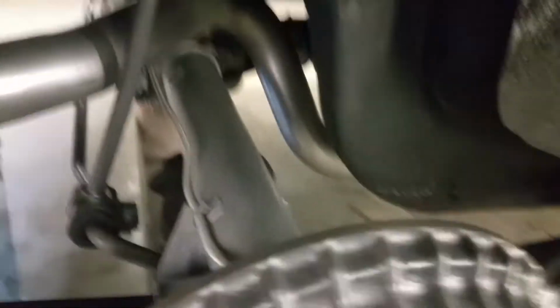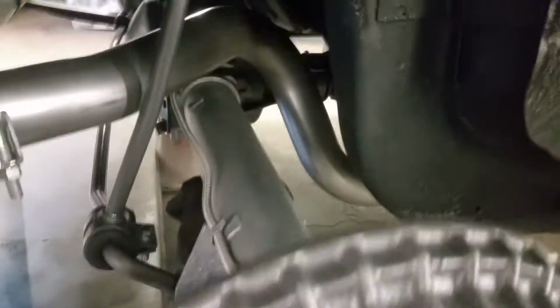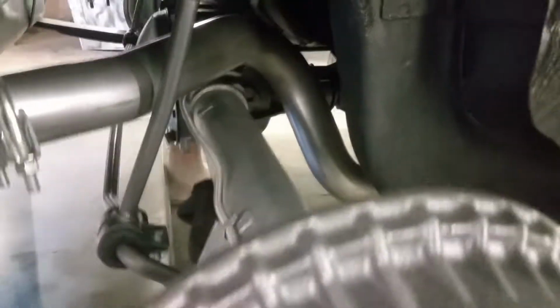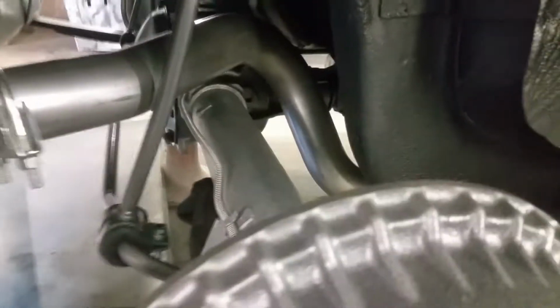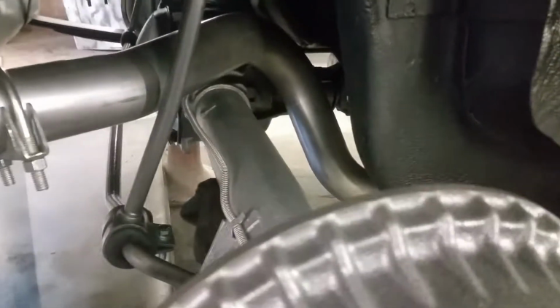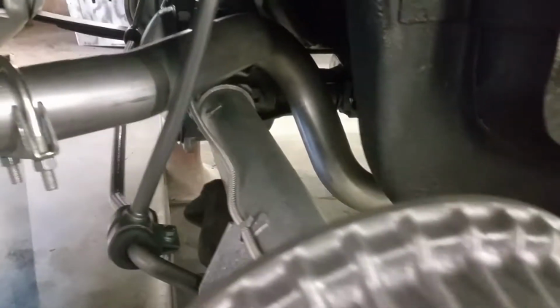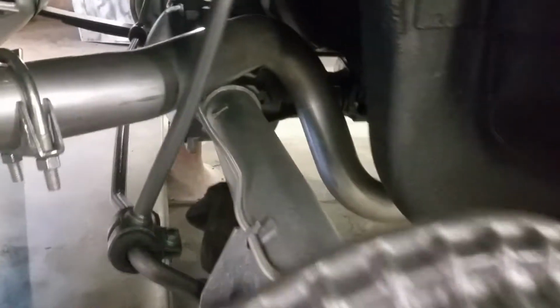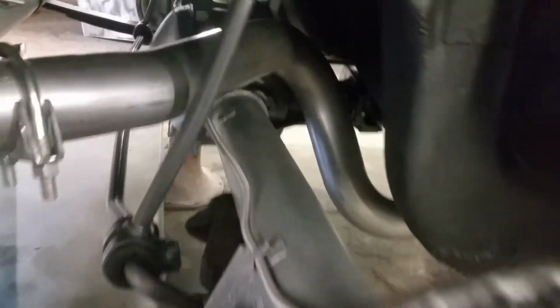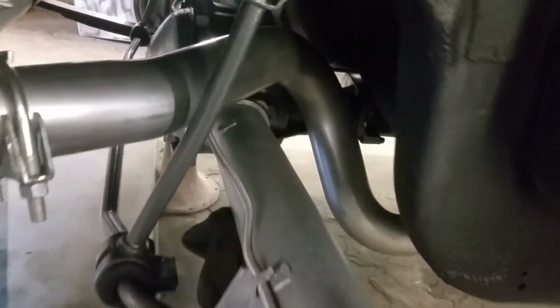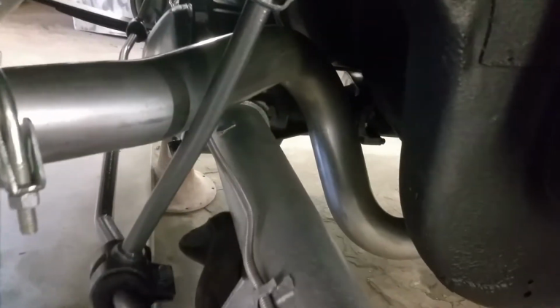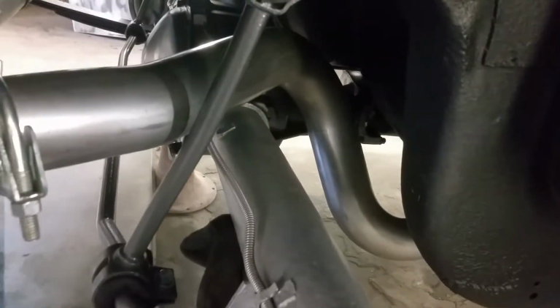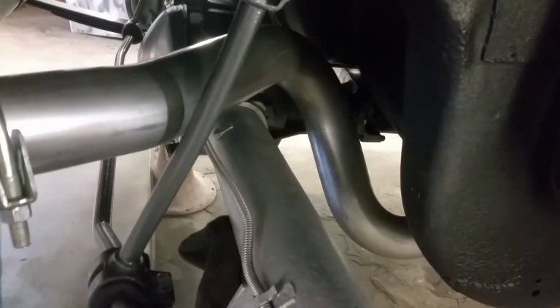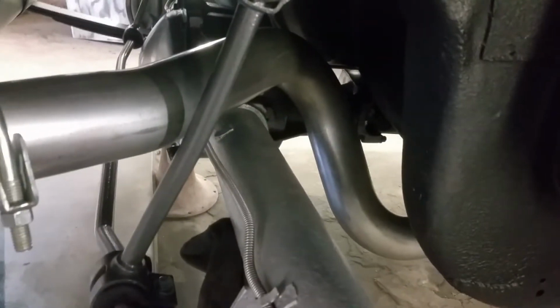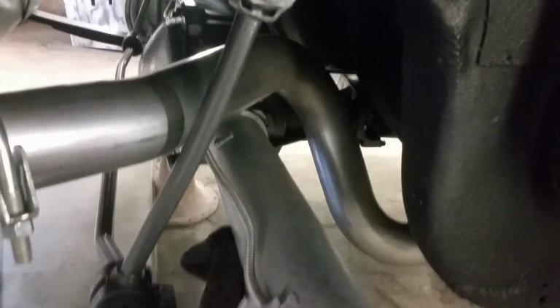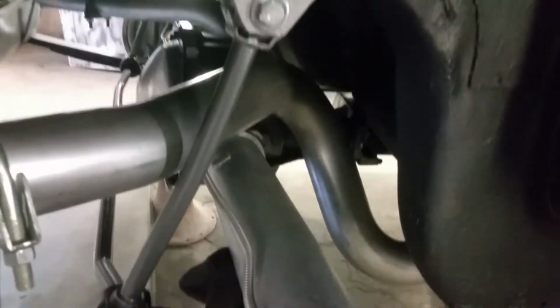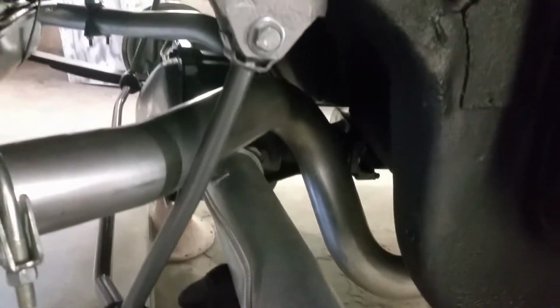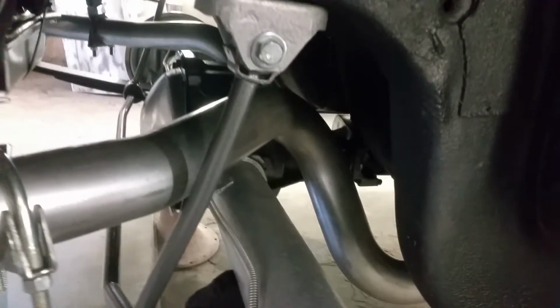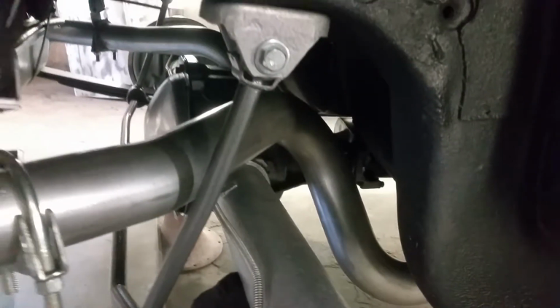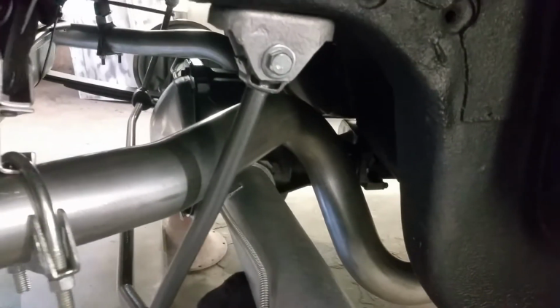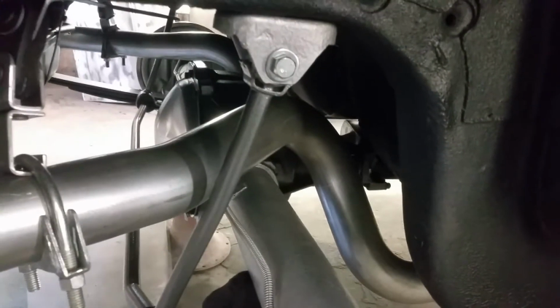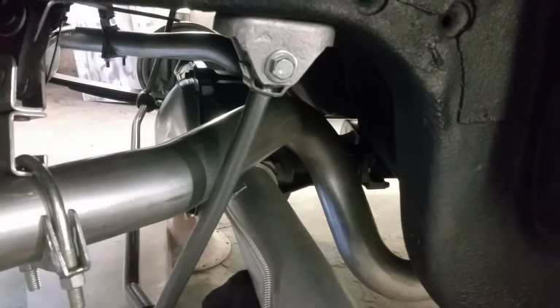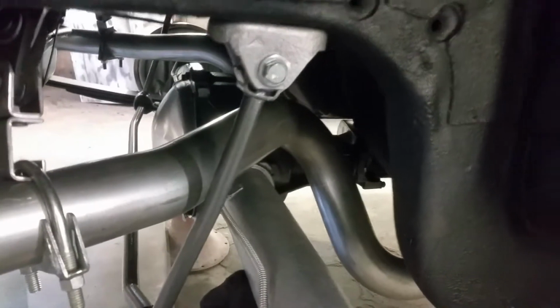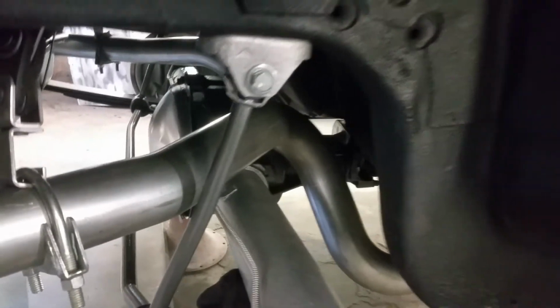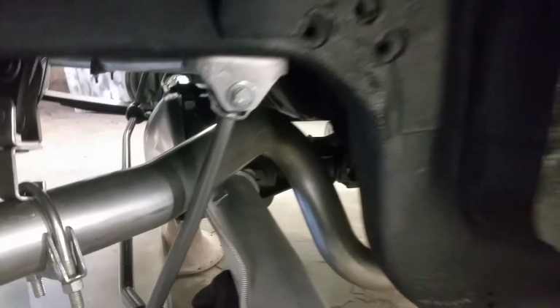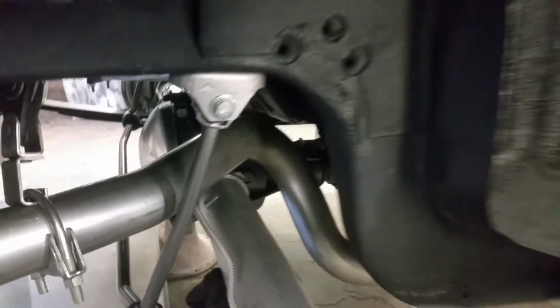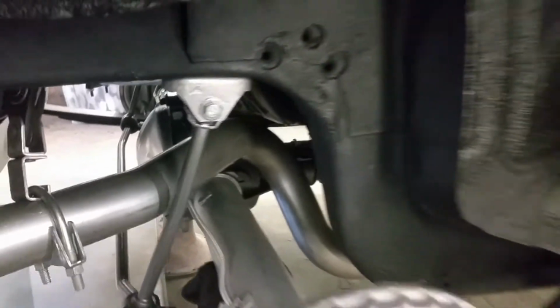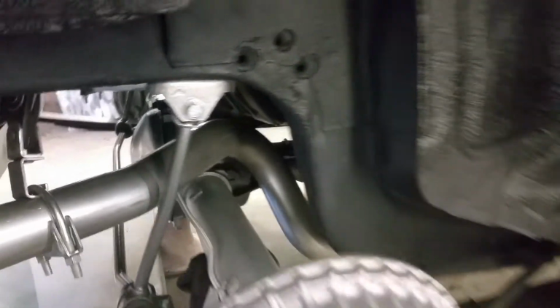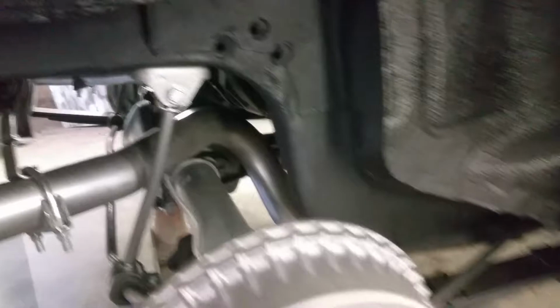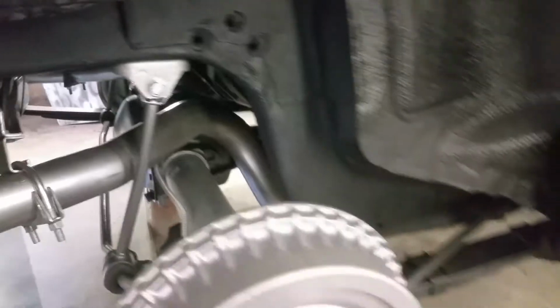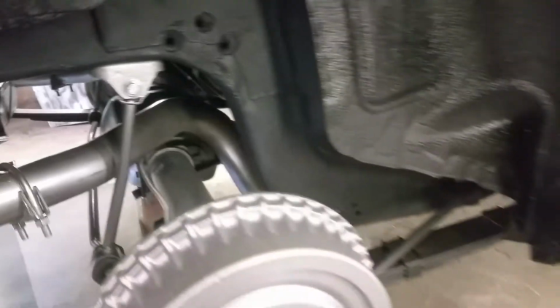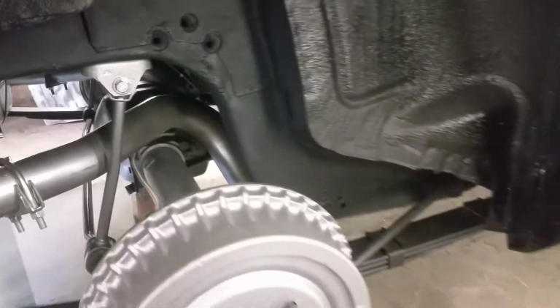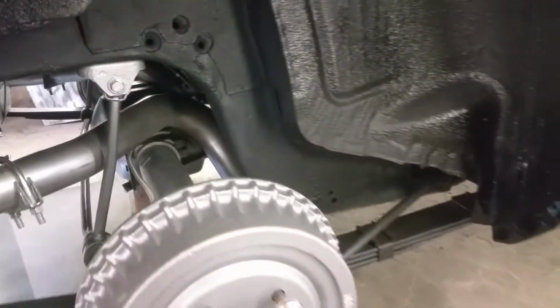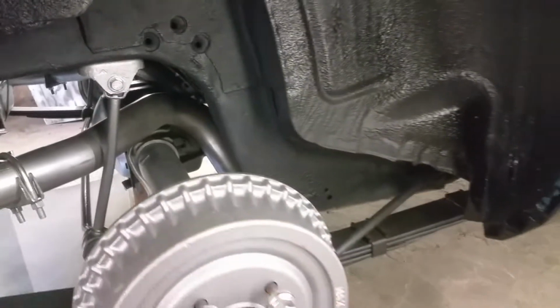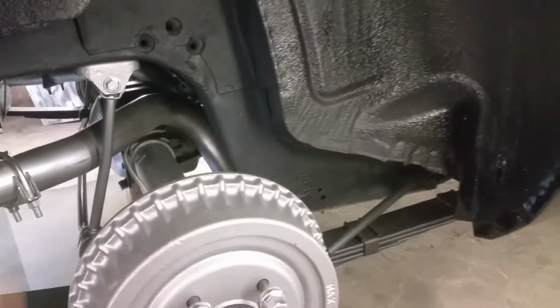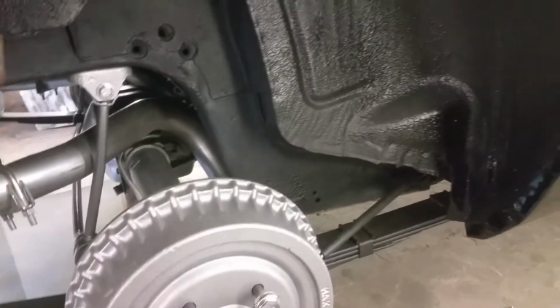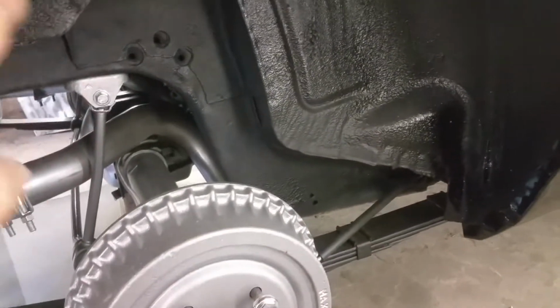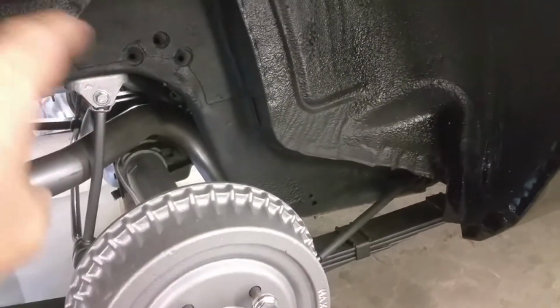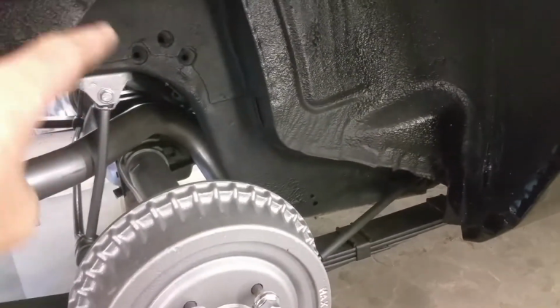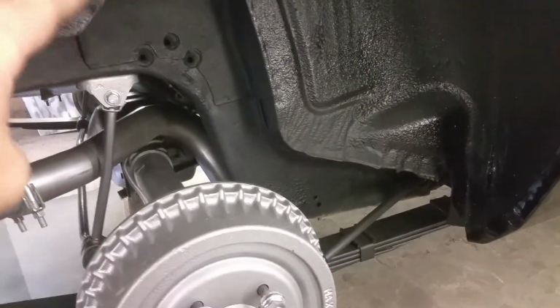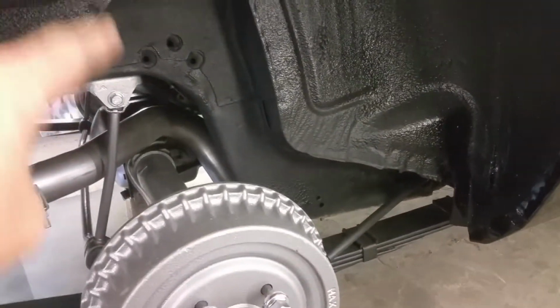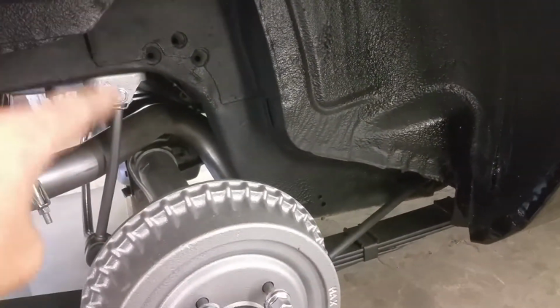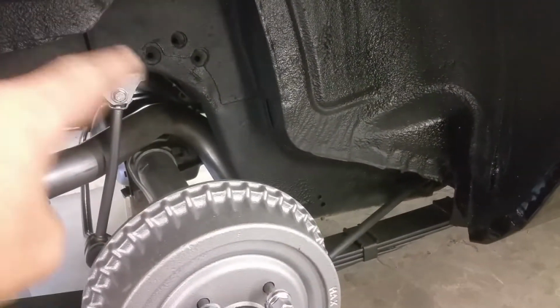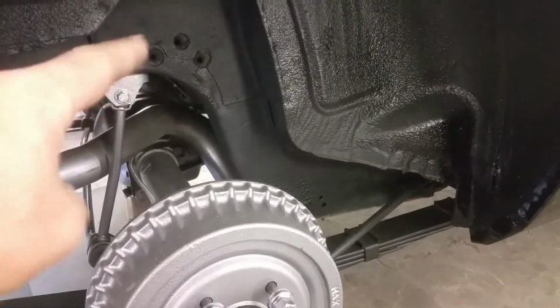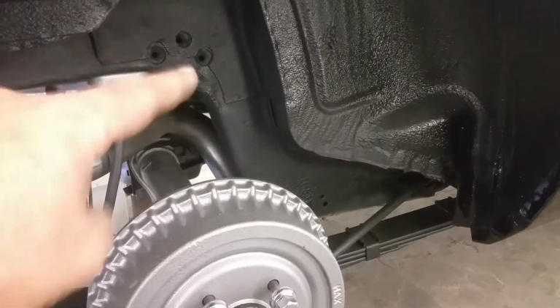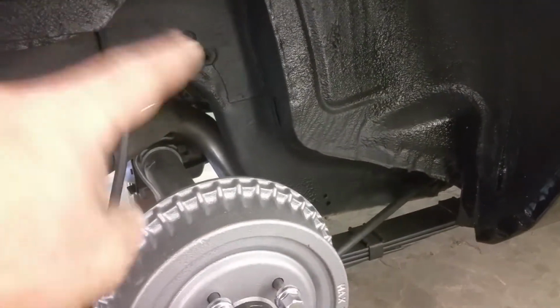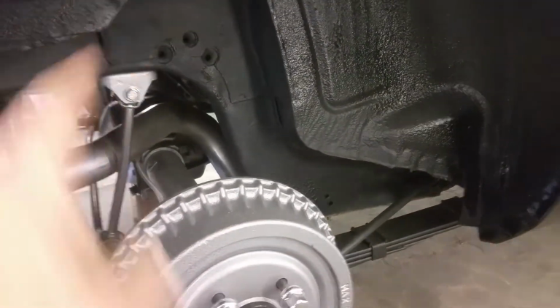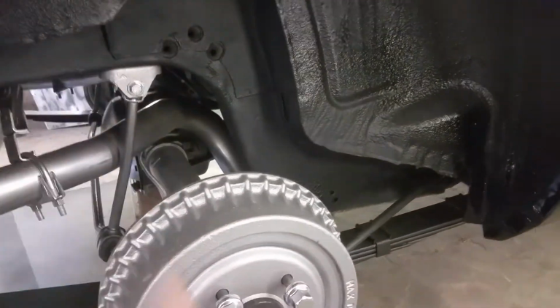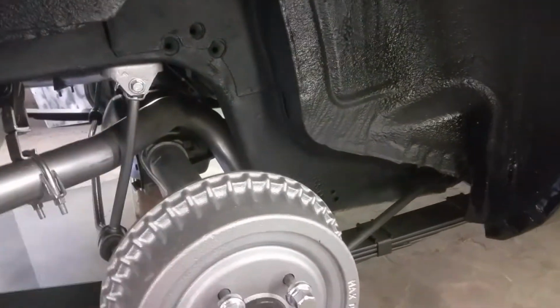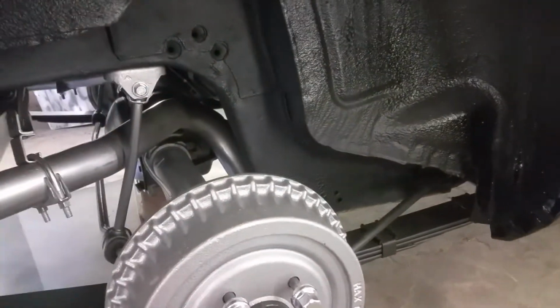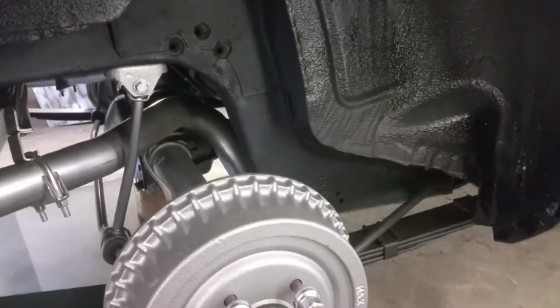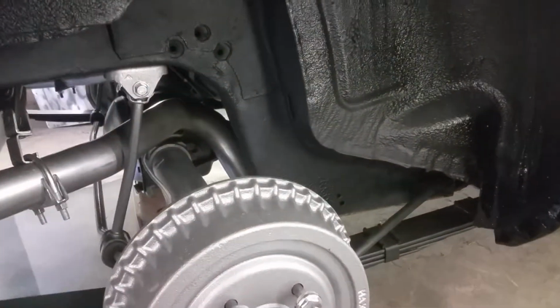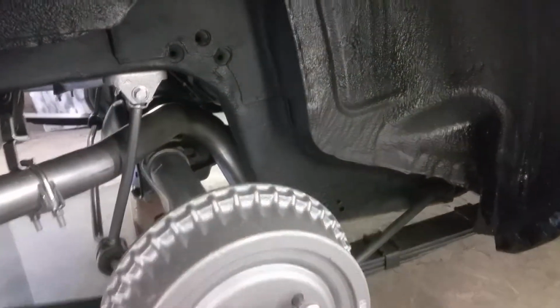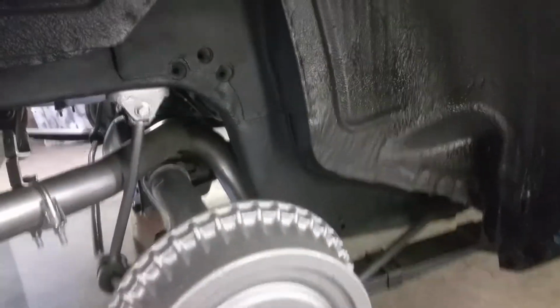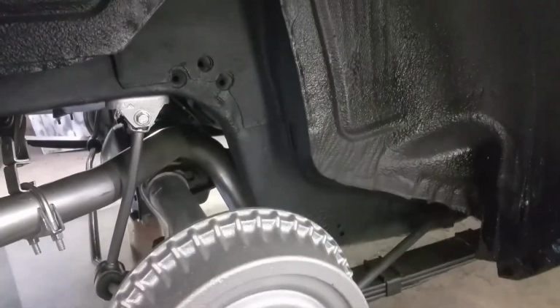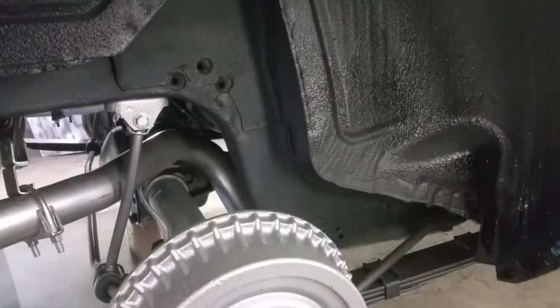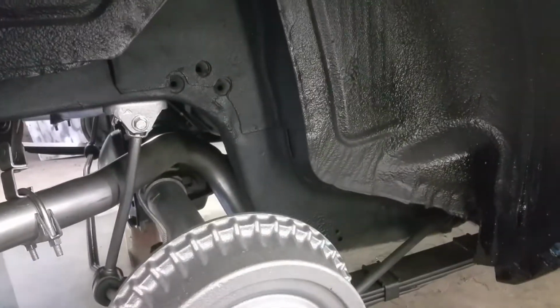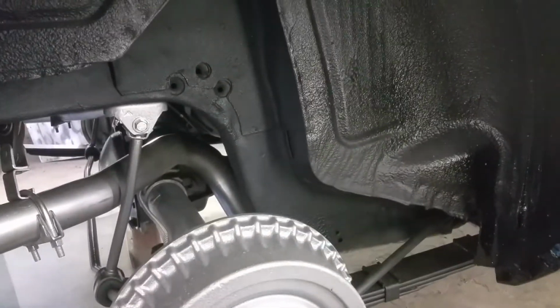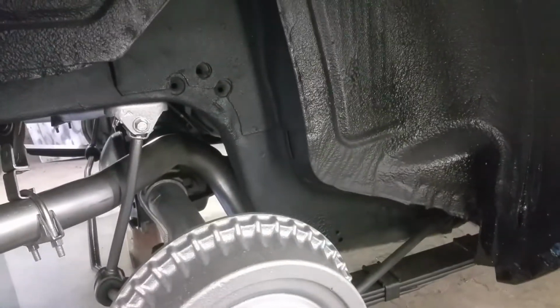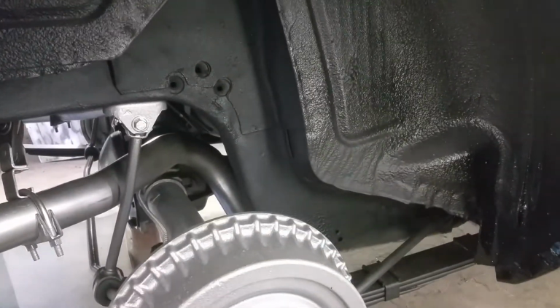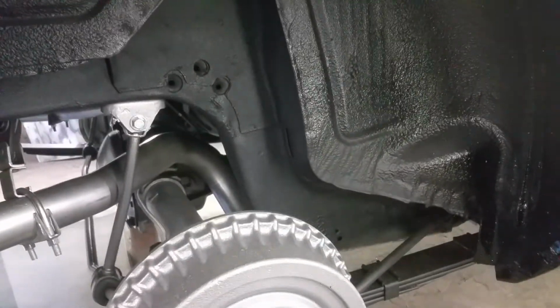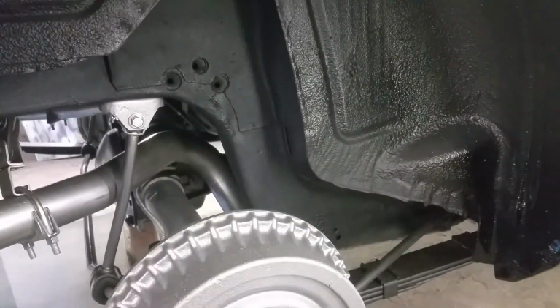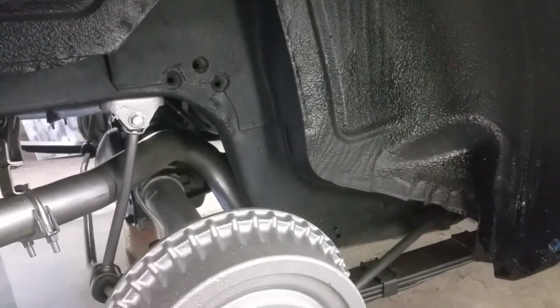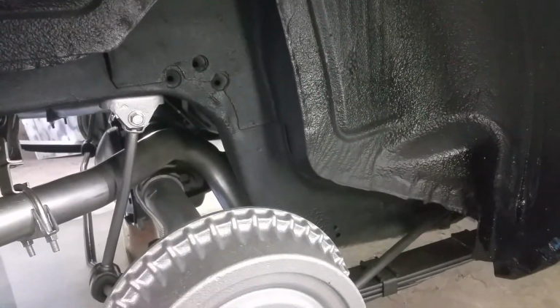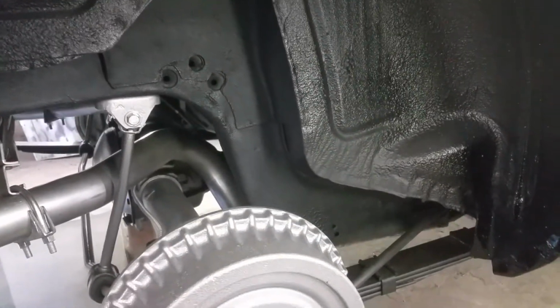All of the brake lines to the back are on, all ready to go. I've got the two axle bumpers coming — they're supposed to be here today.